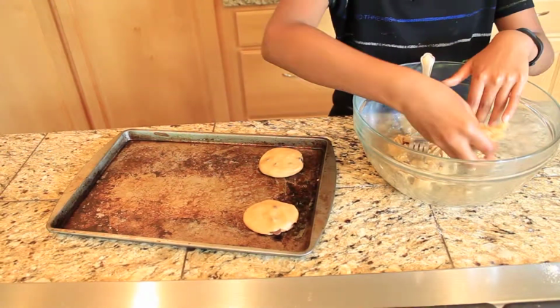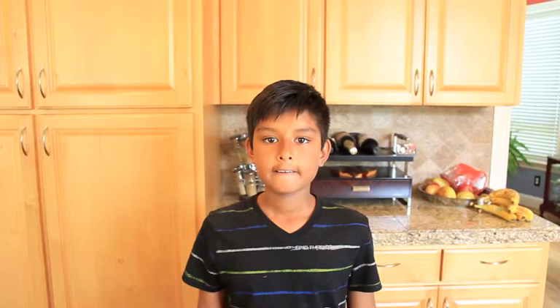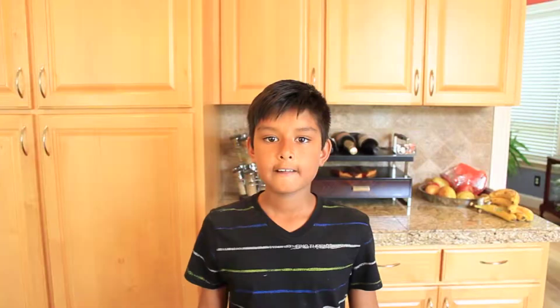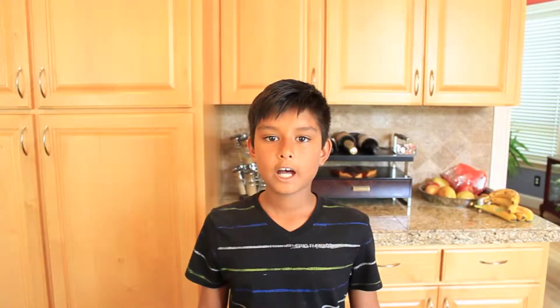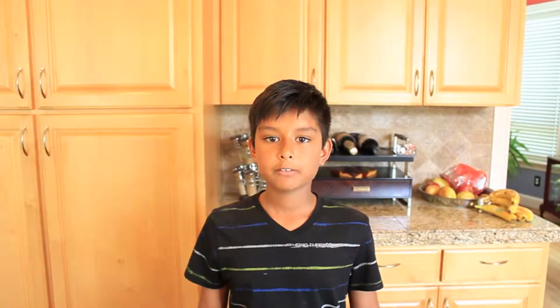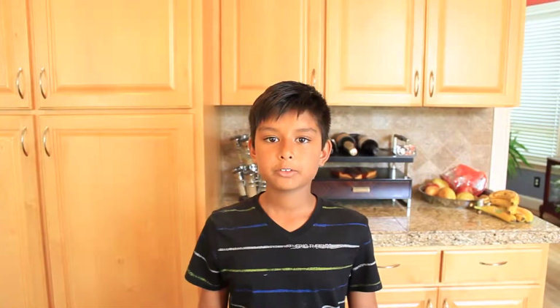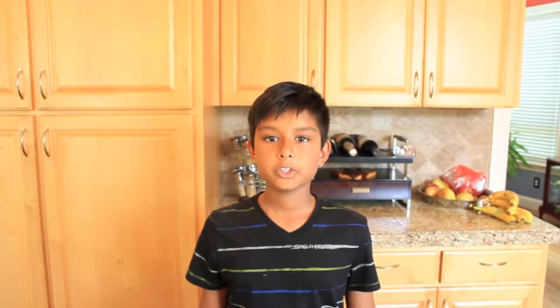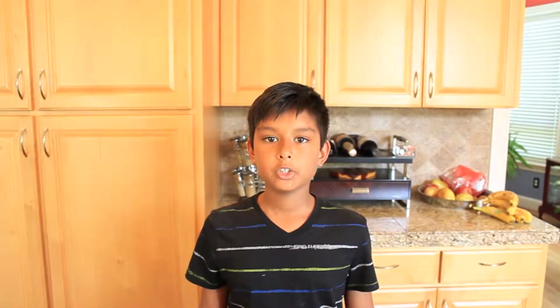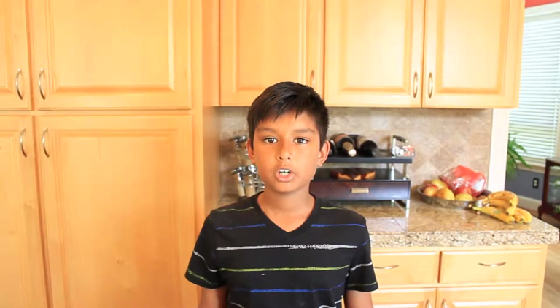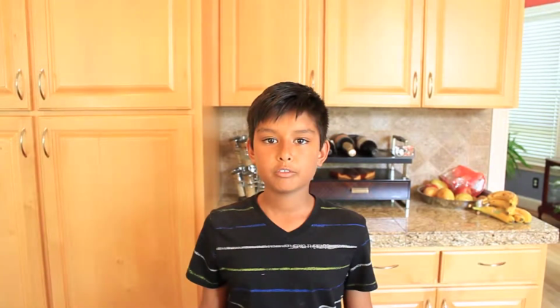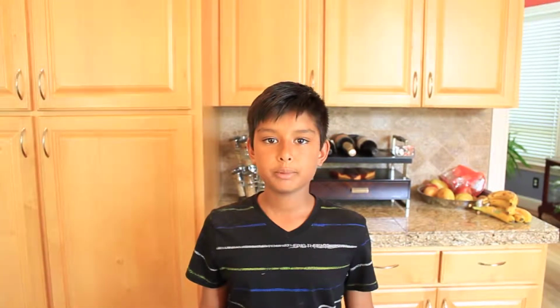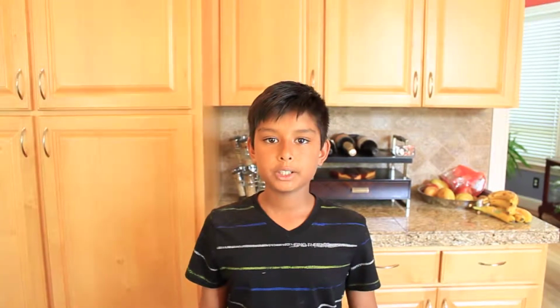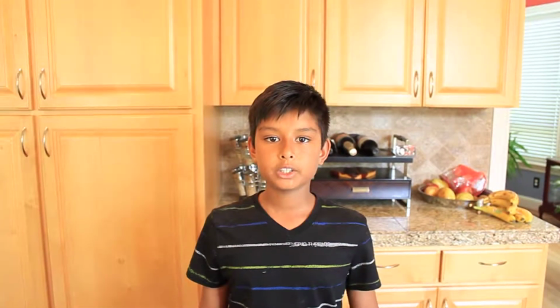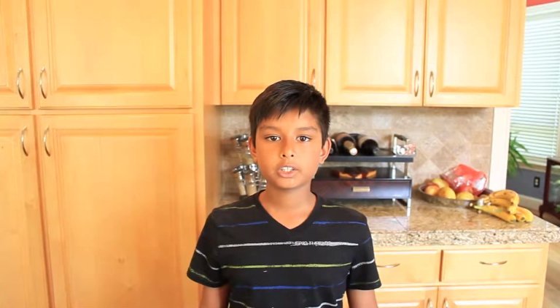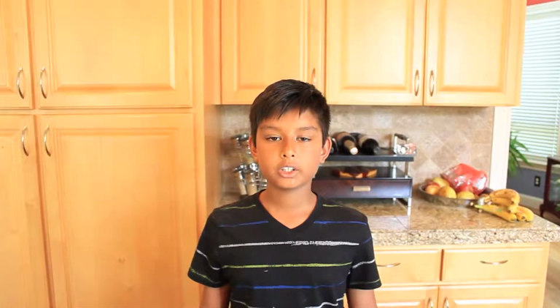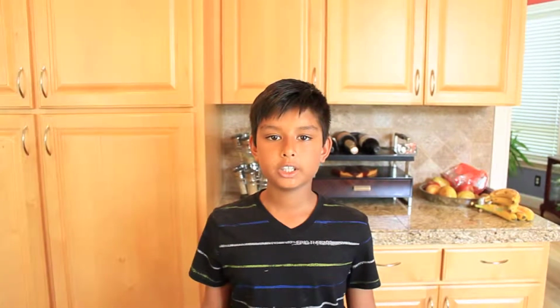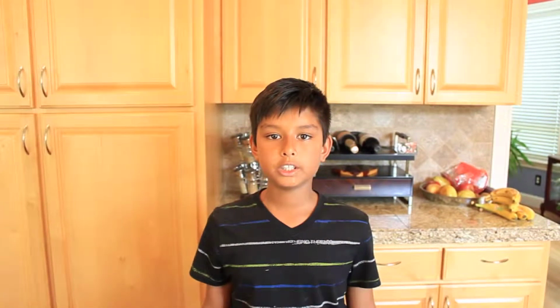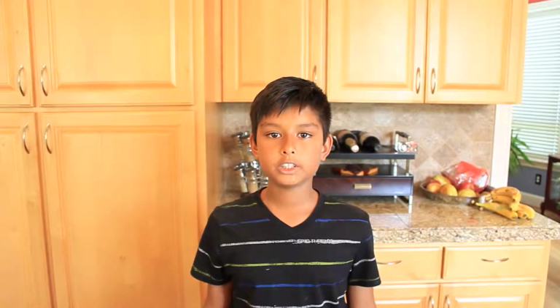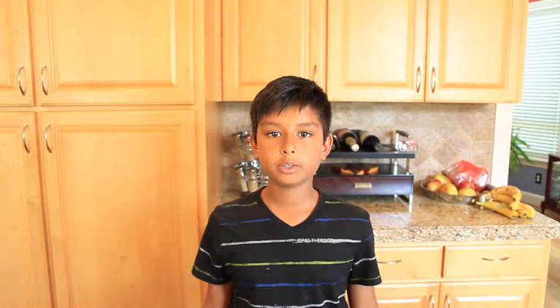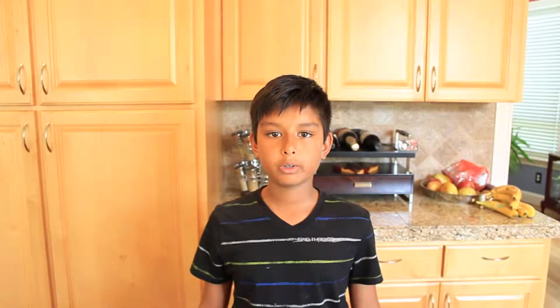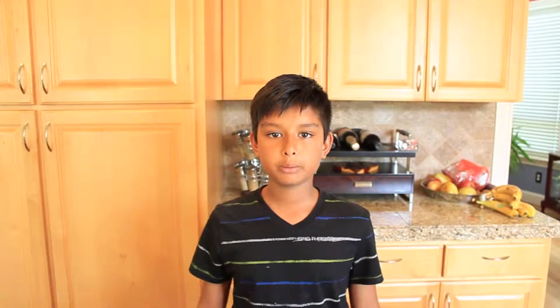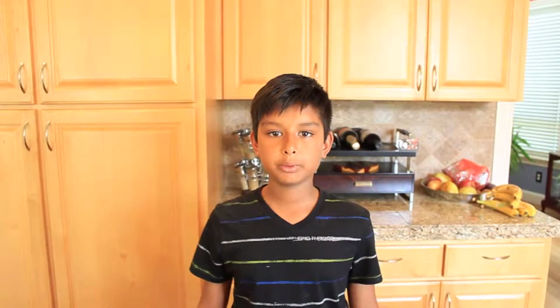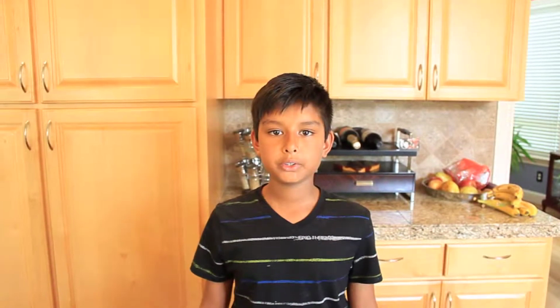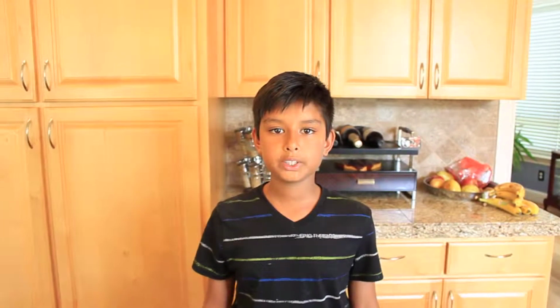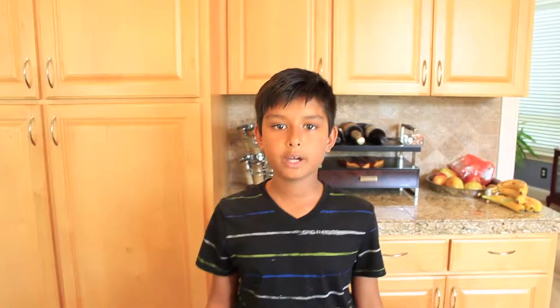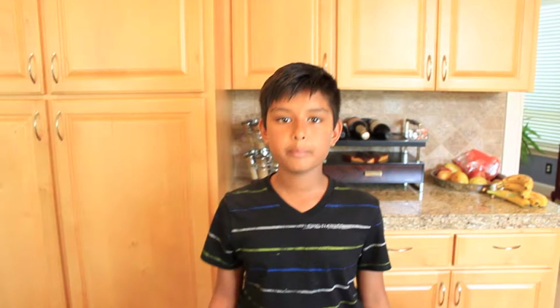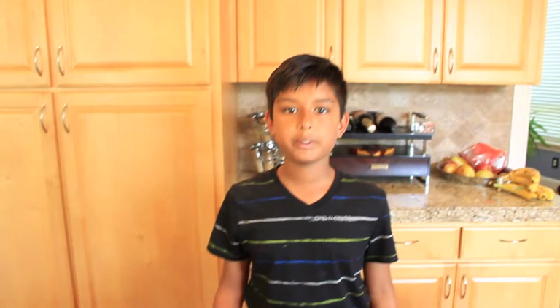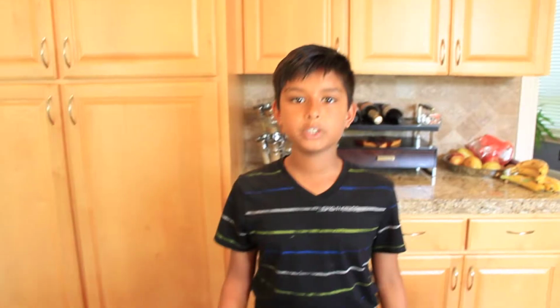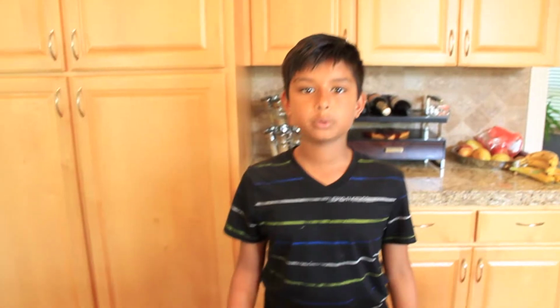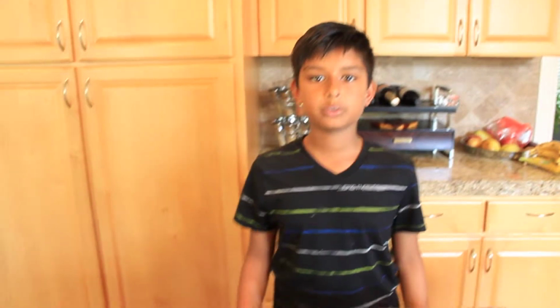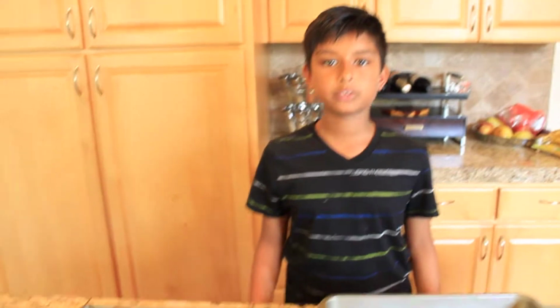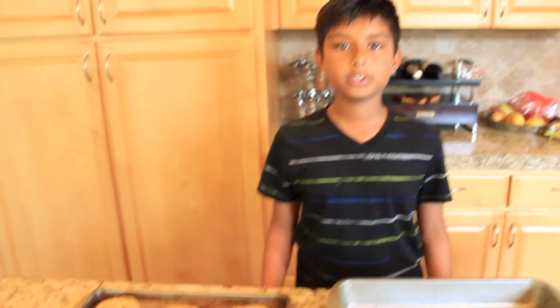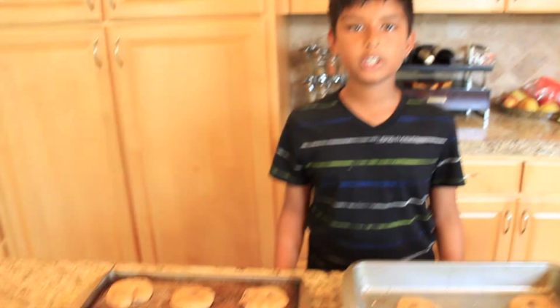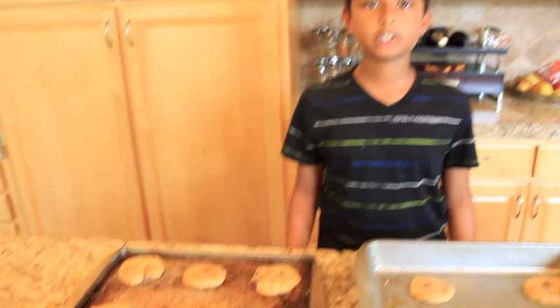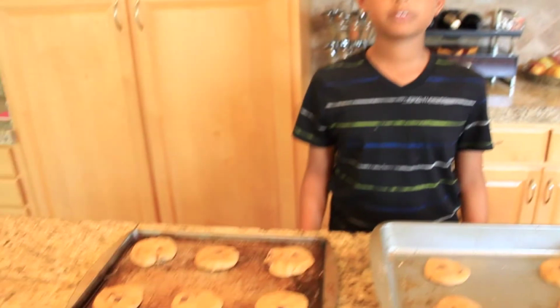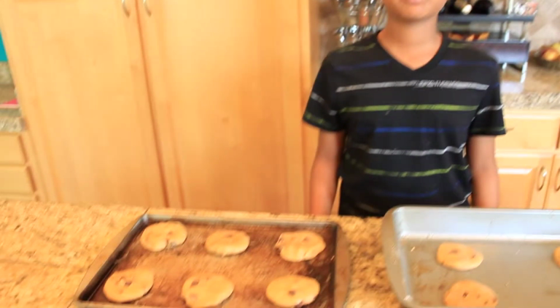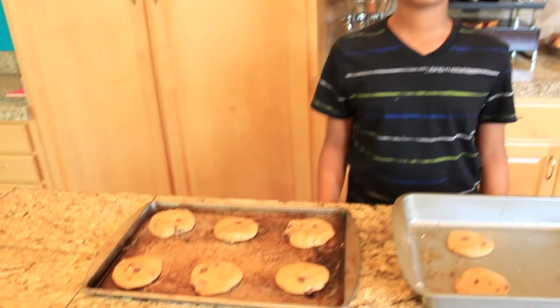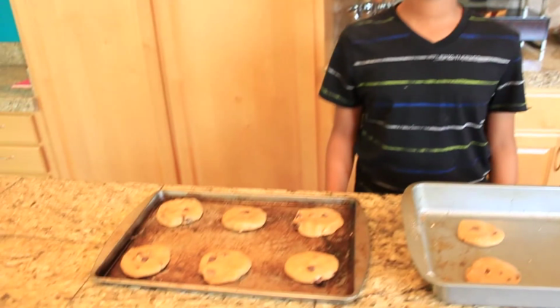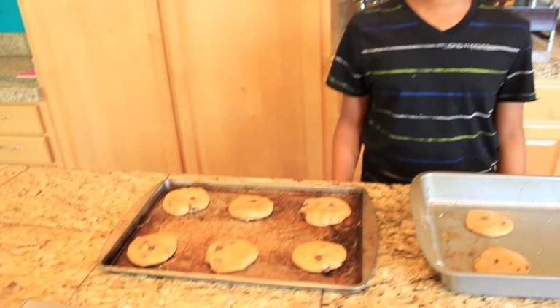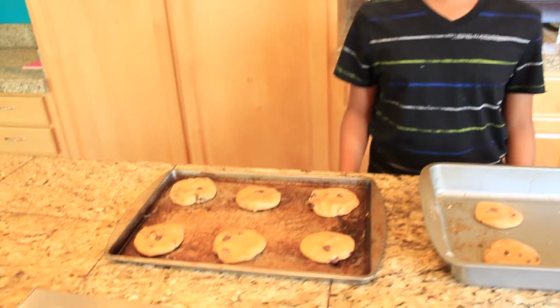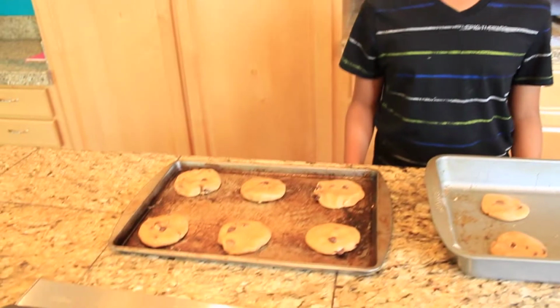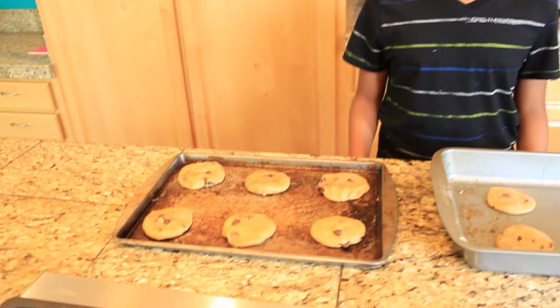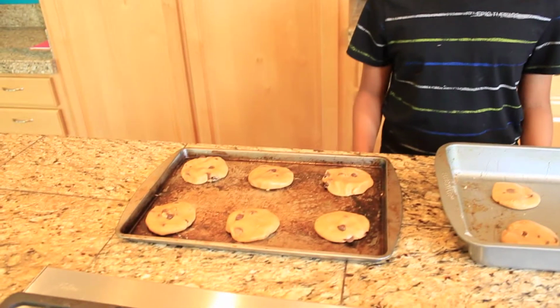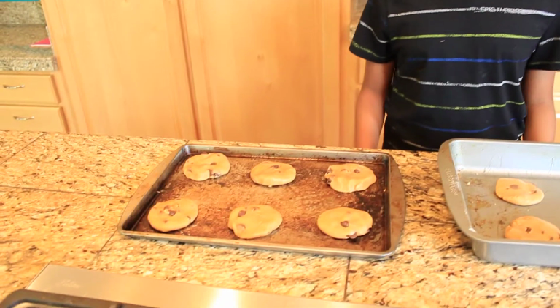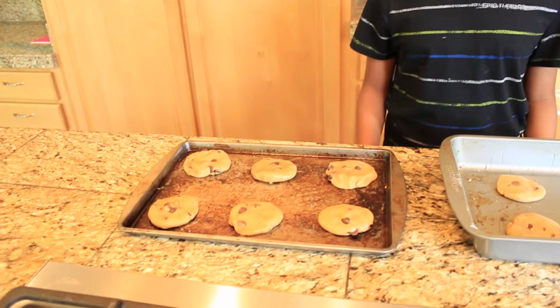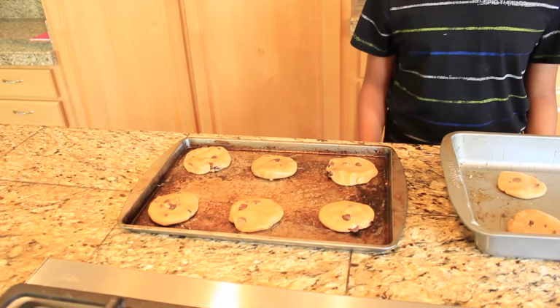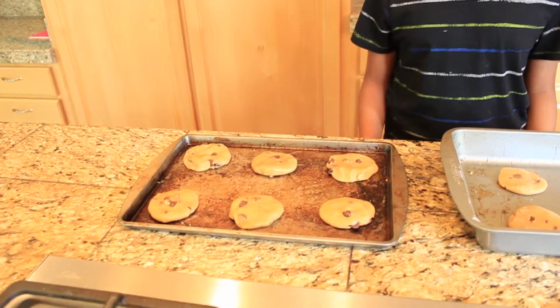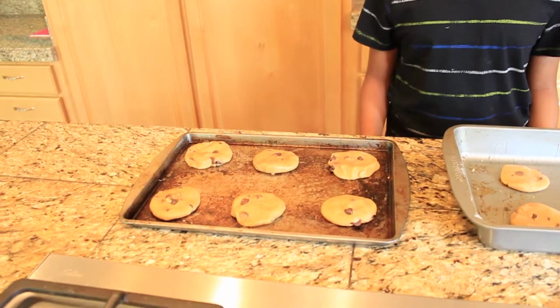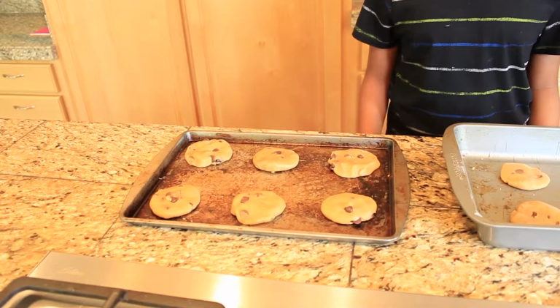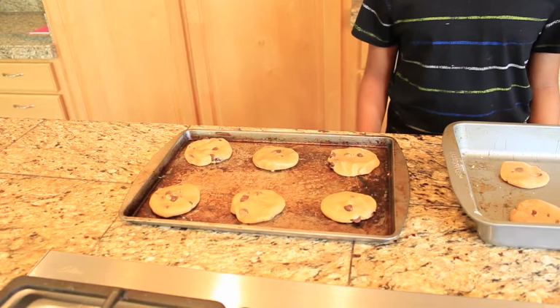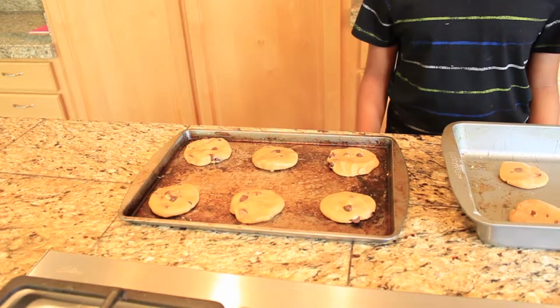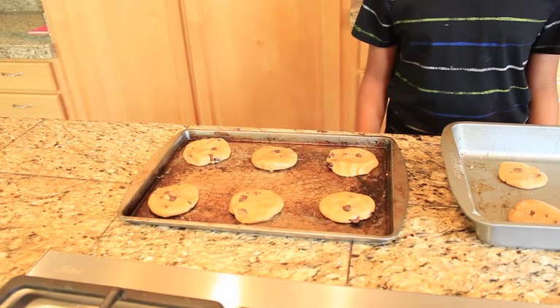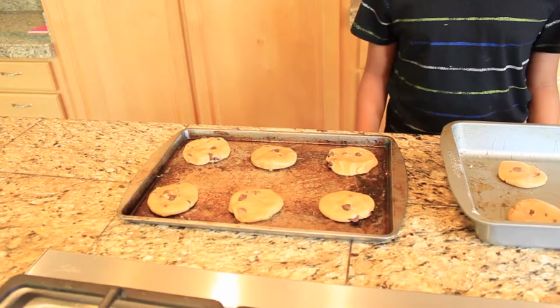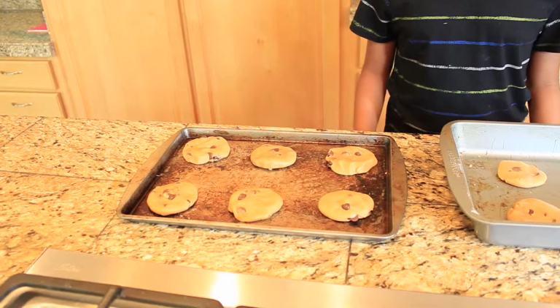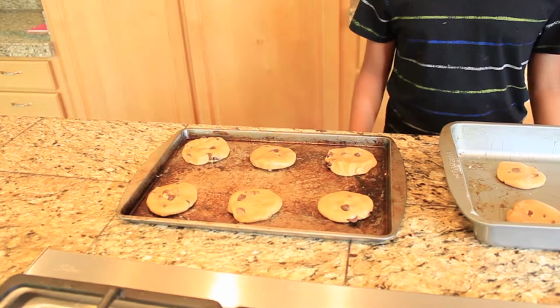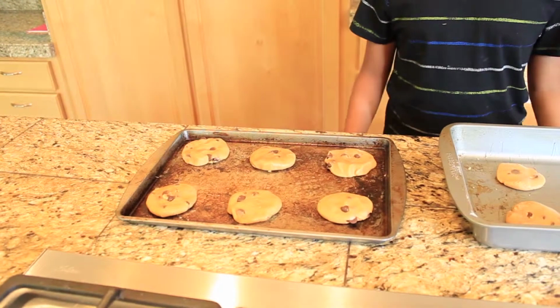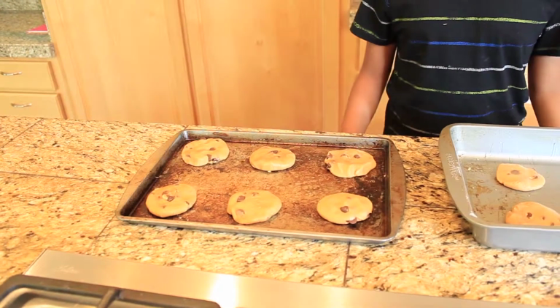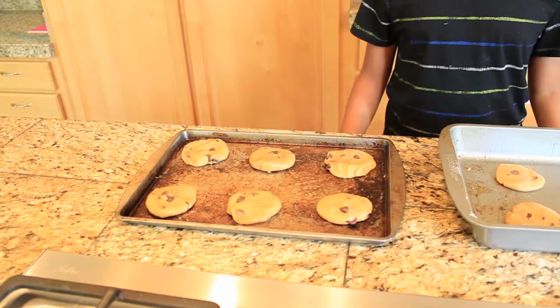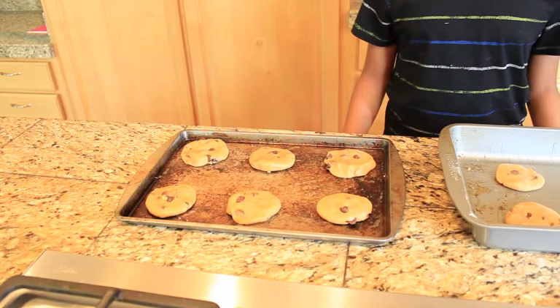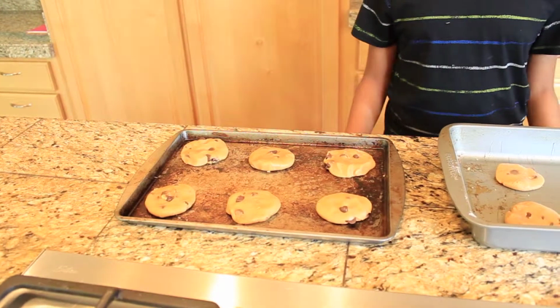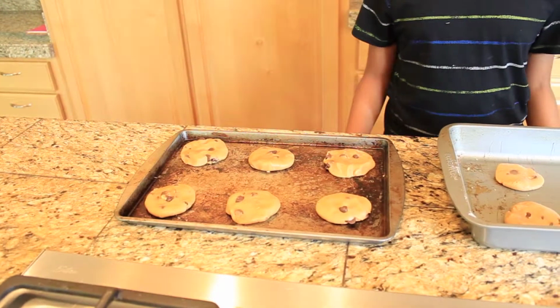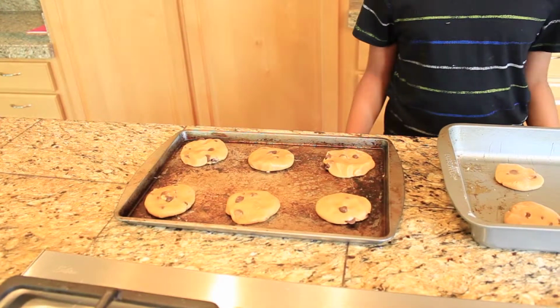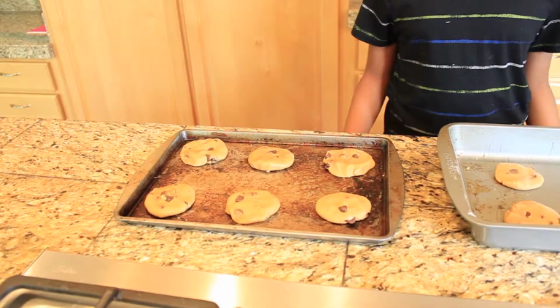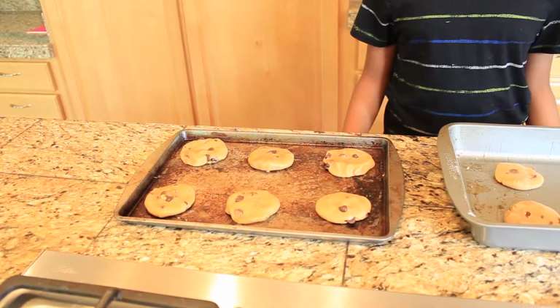After you have made the cookies, you want to put them into a 350 degree preheated oven for 14 minutes.